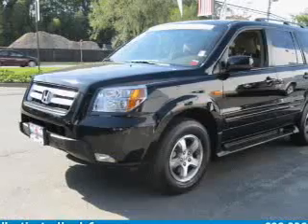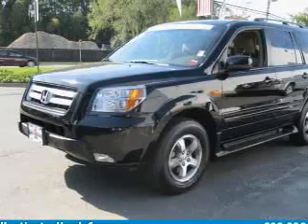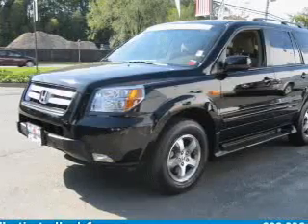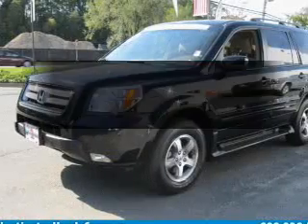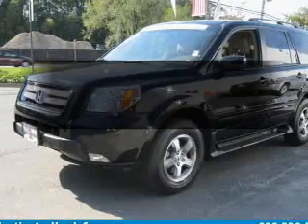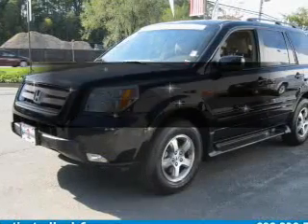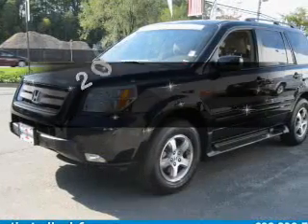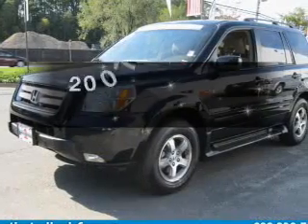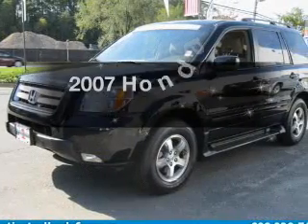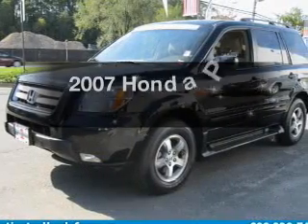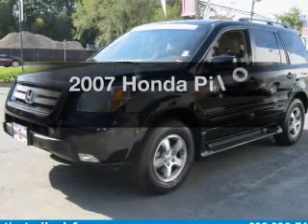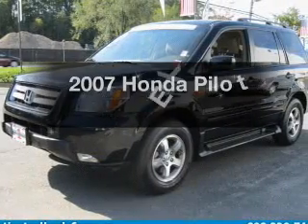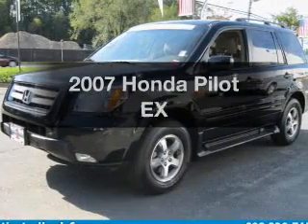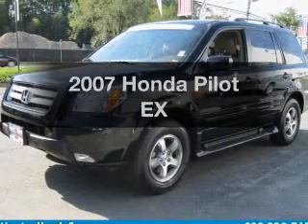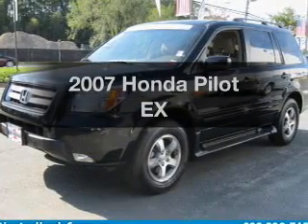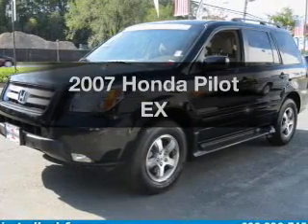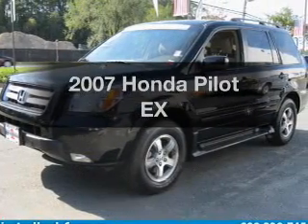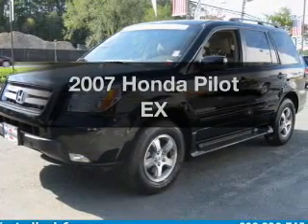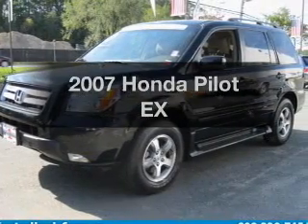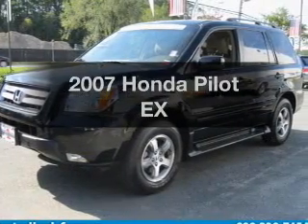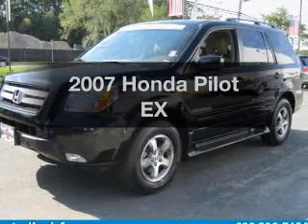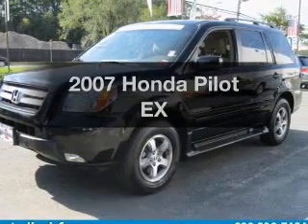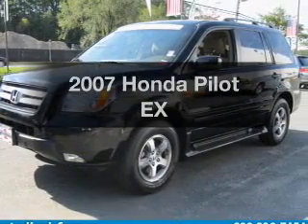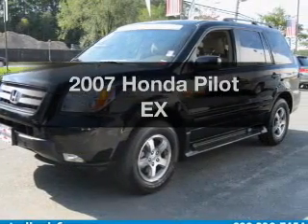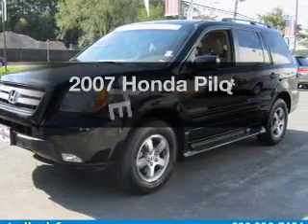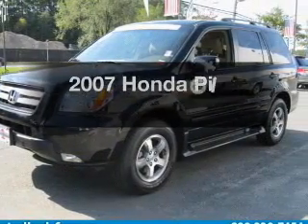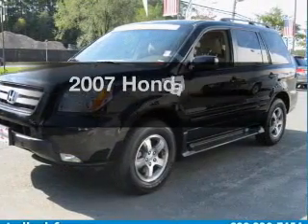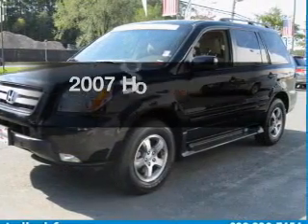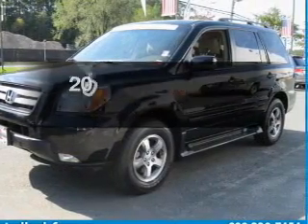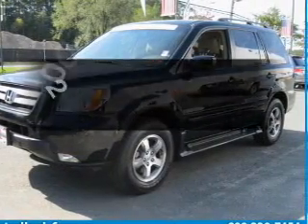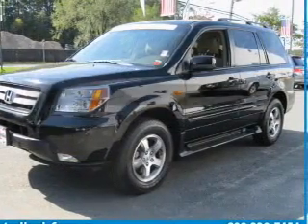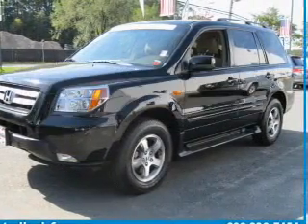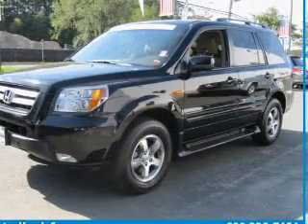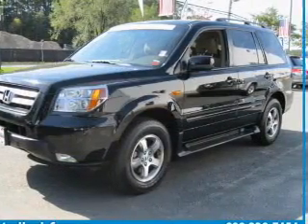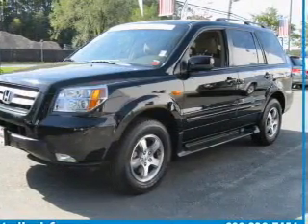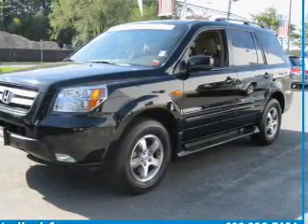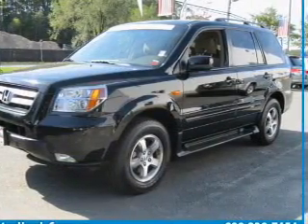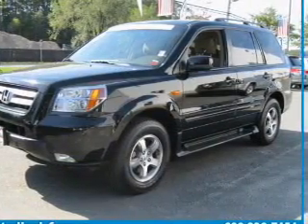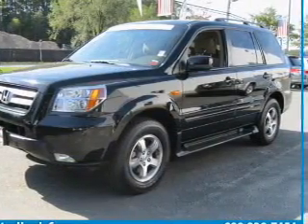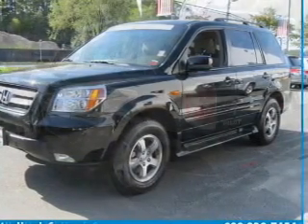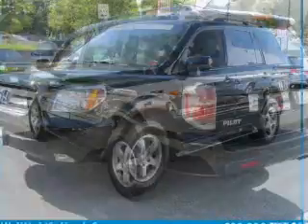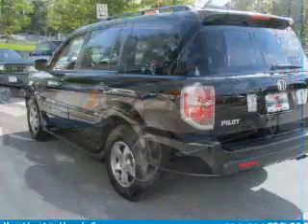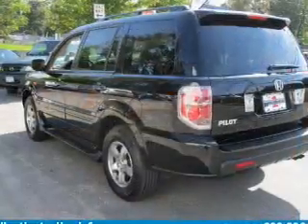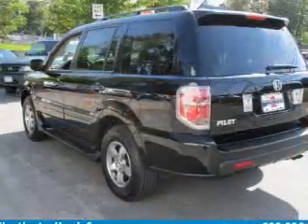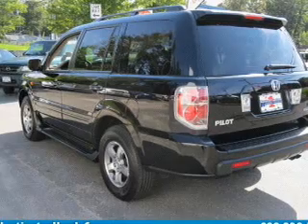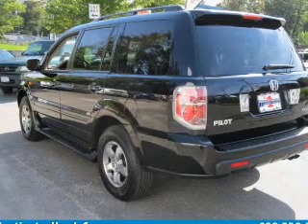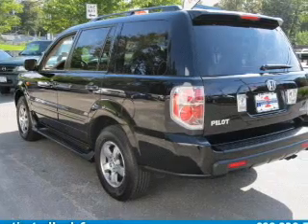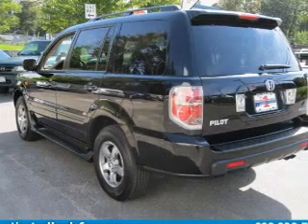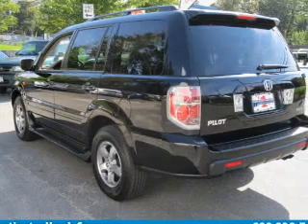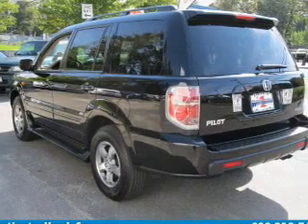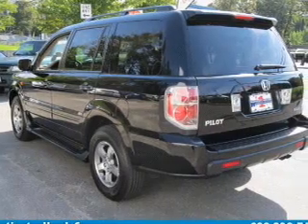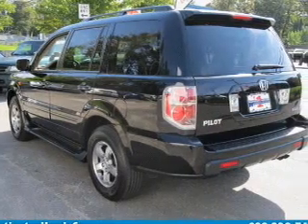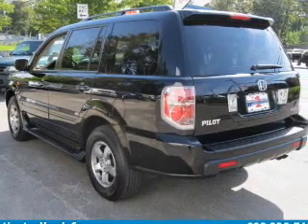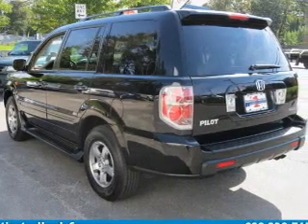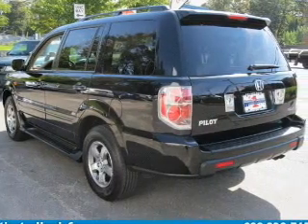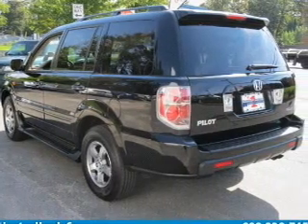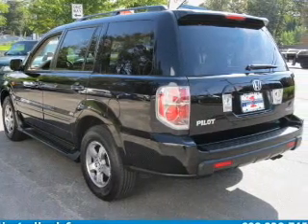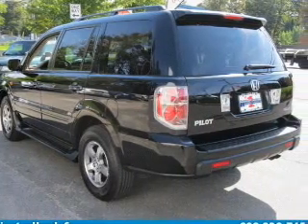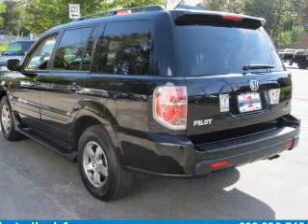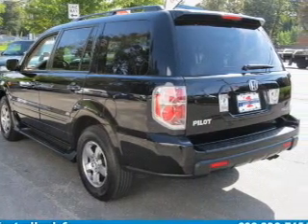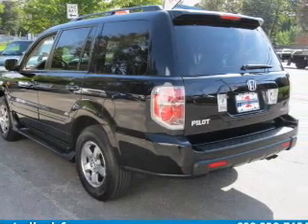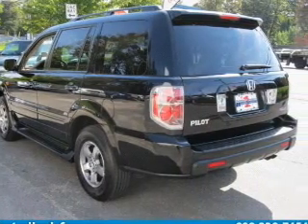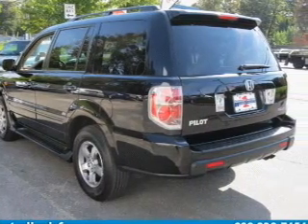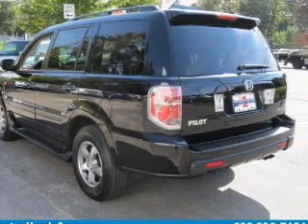Get noticed in this 2007 Honda Pilot. If you're looking for a first-rate auto, this one could be yours today.